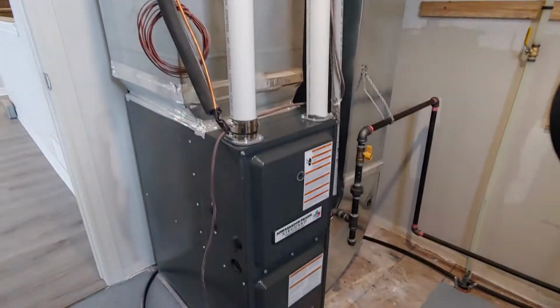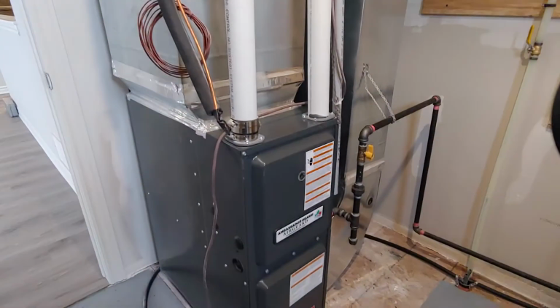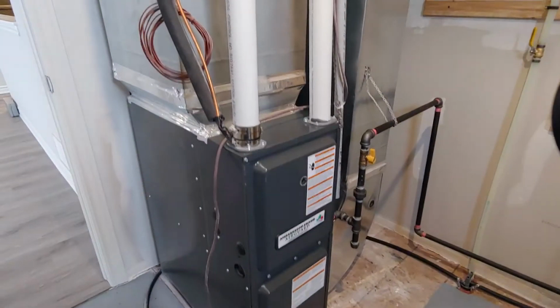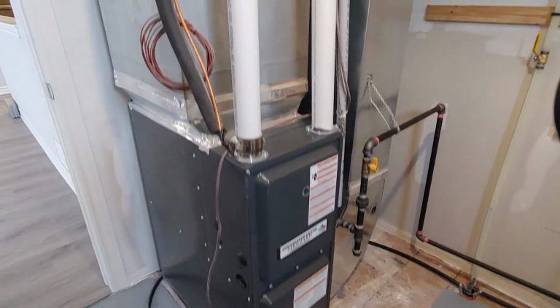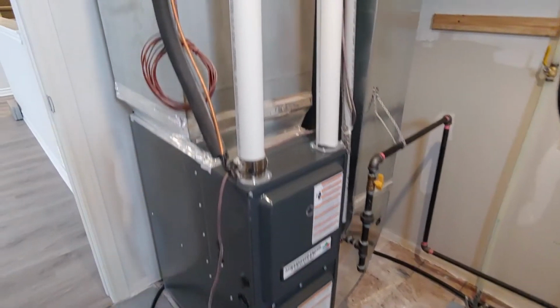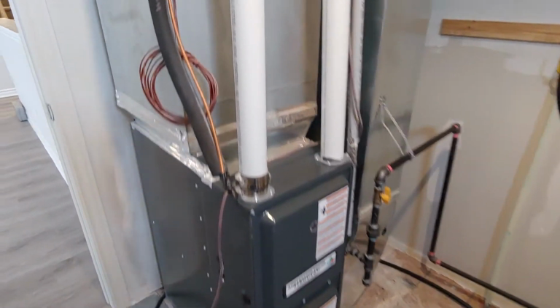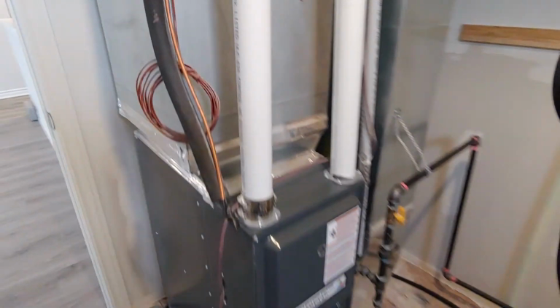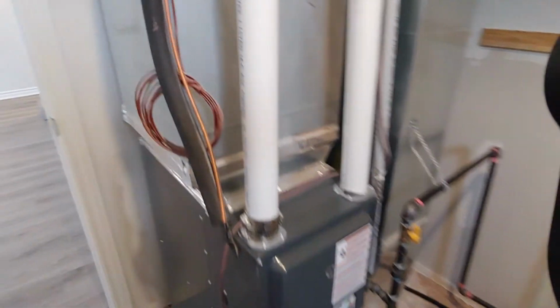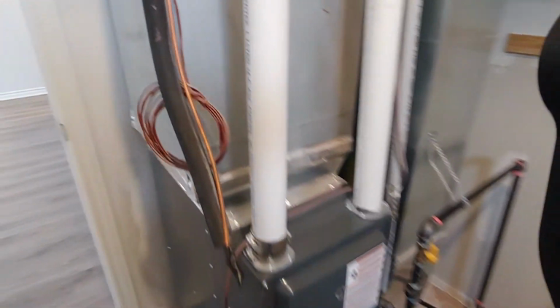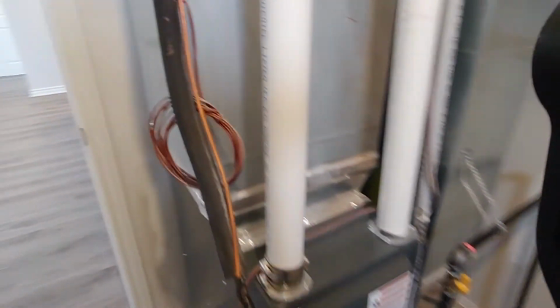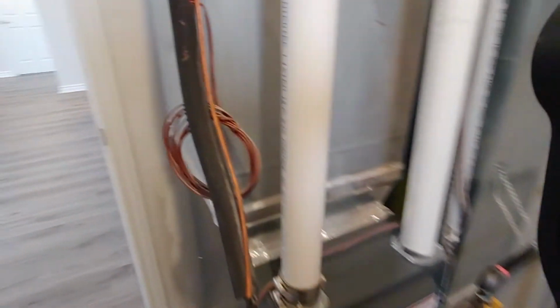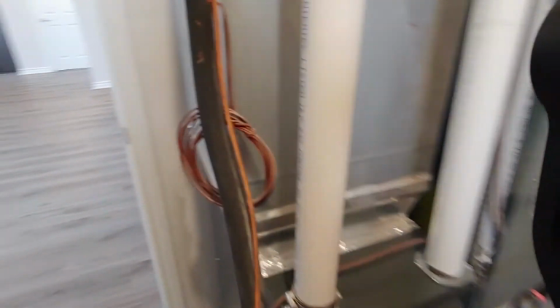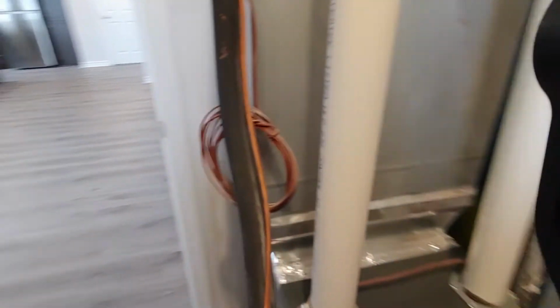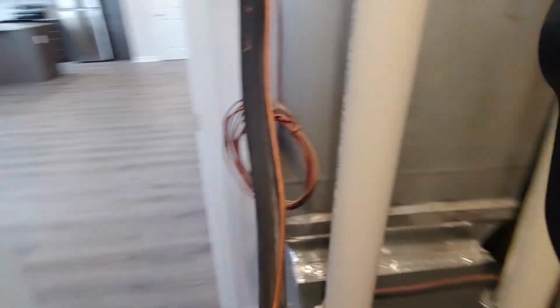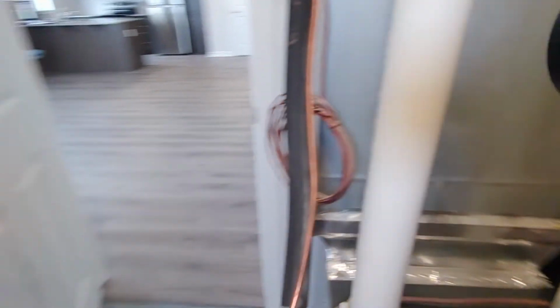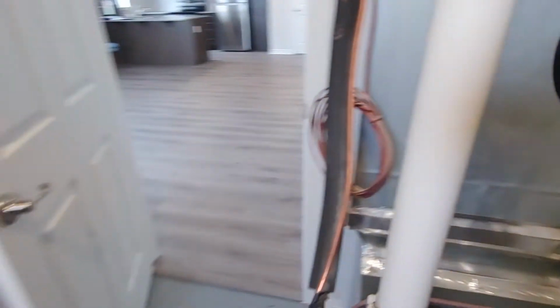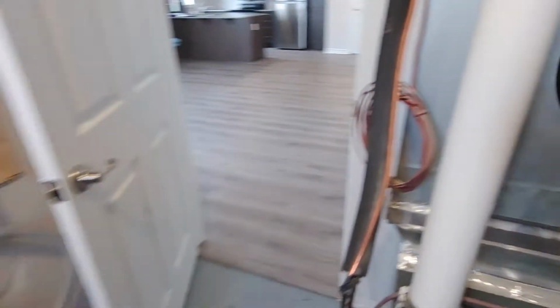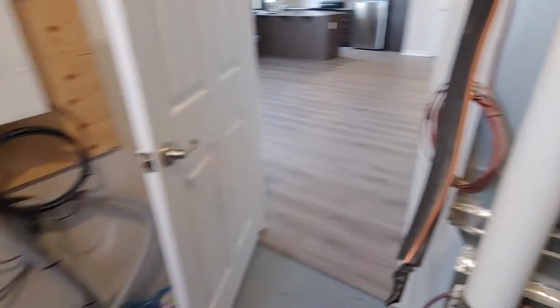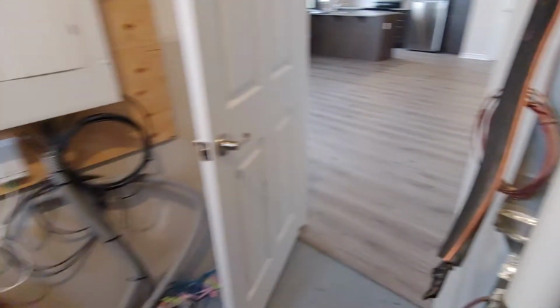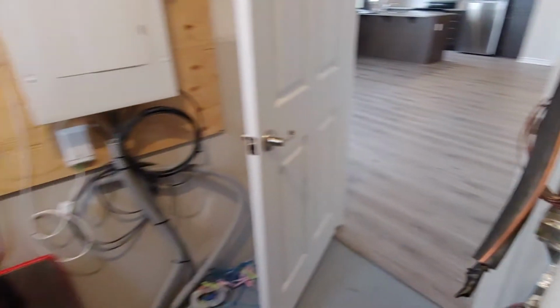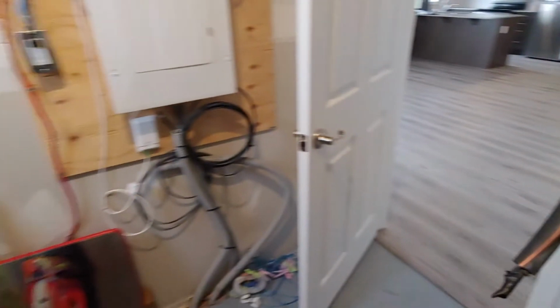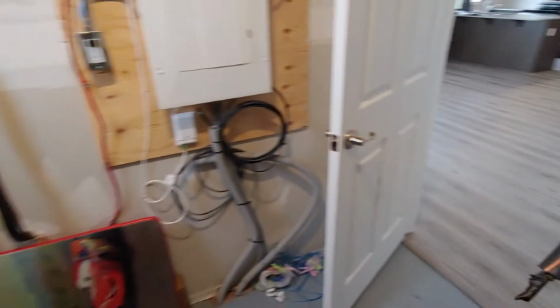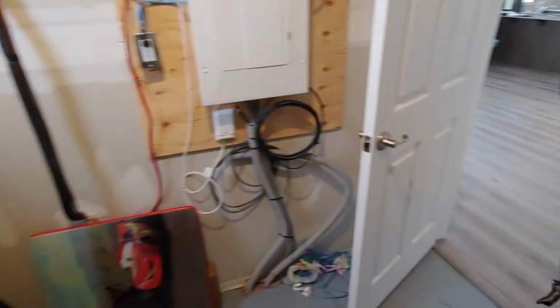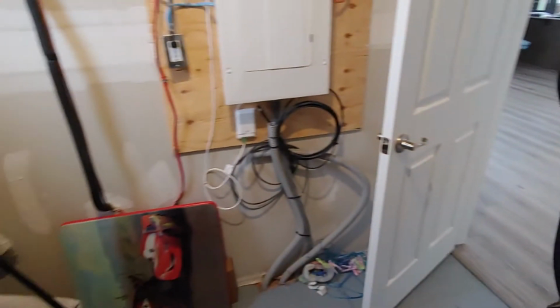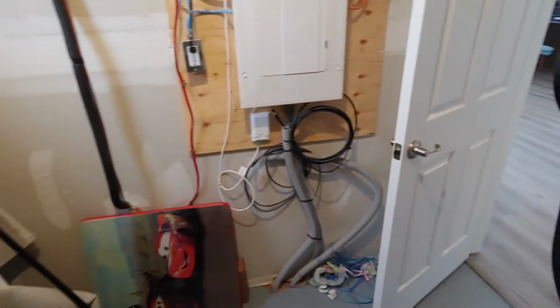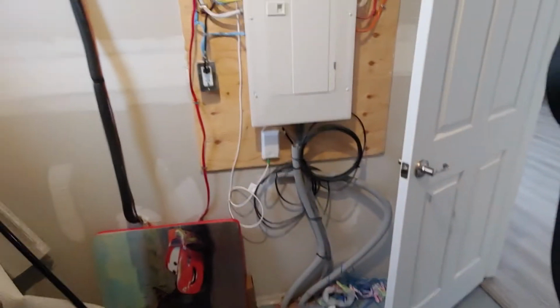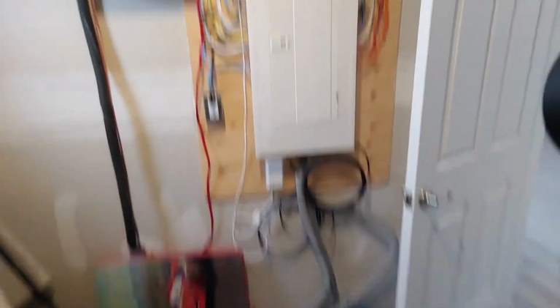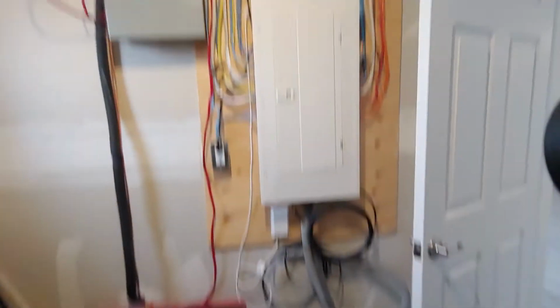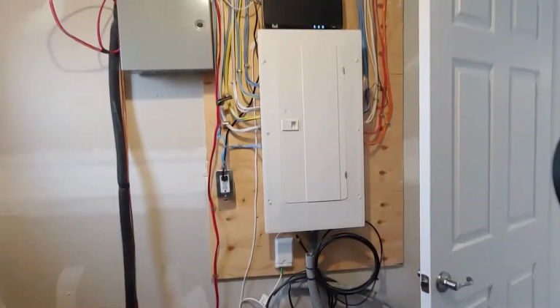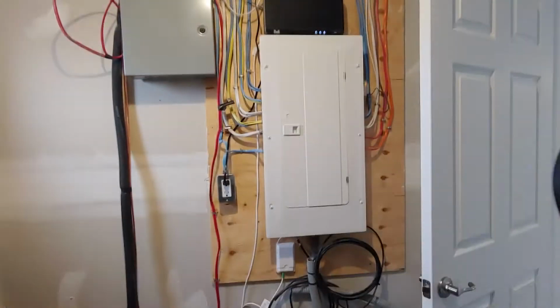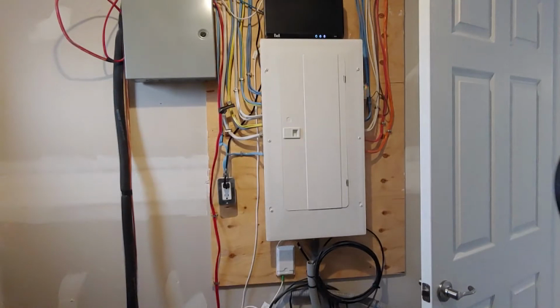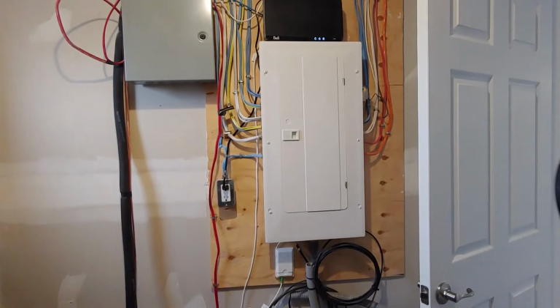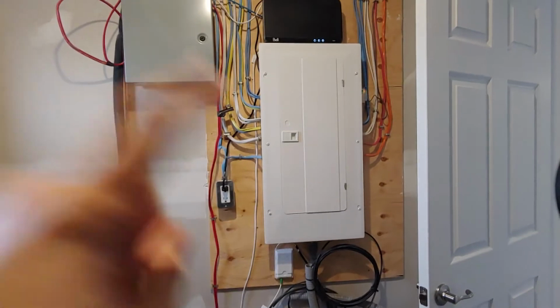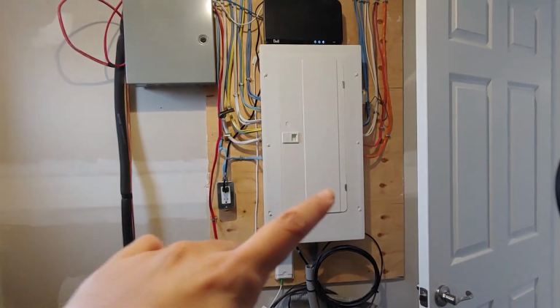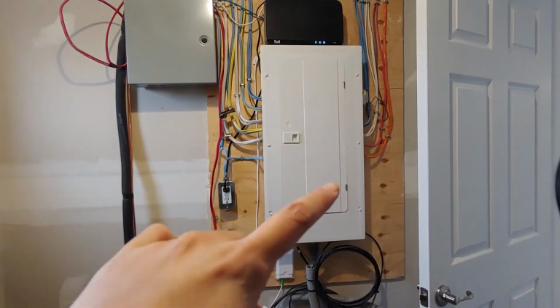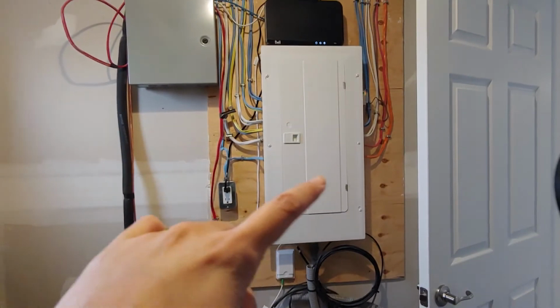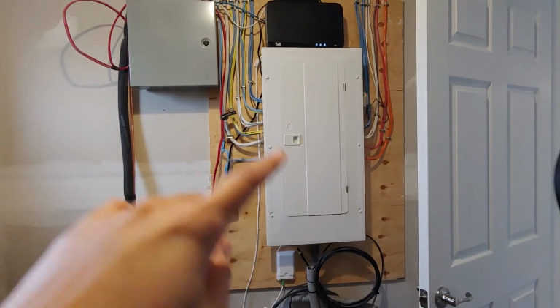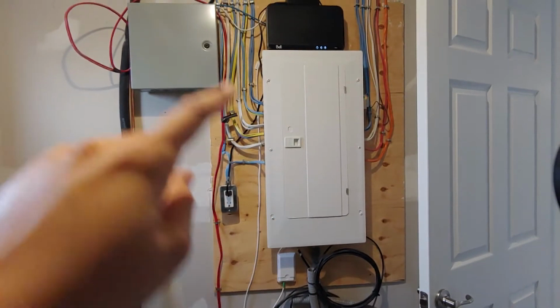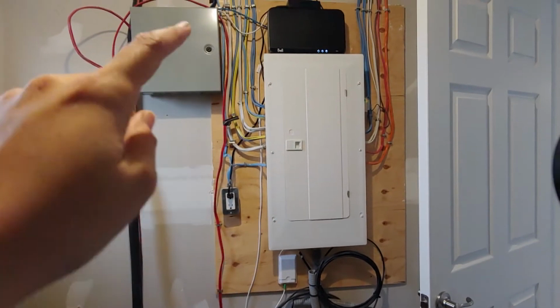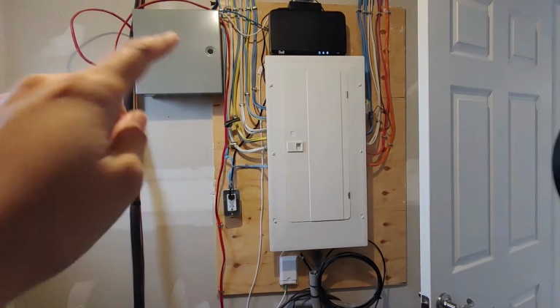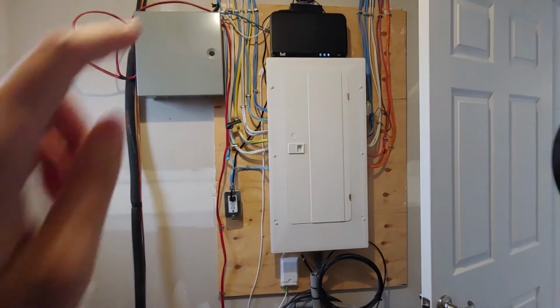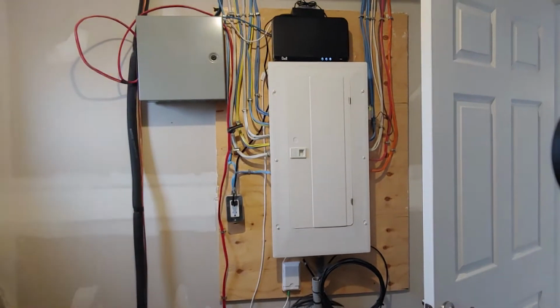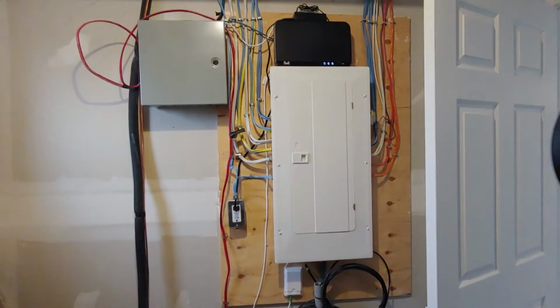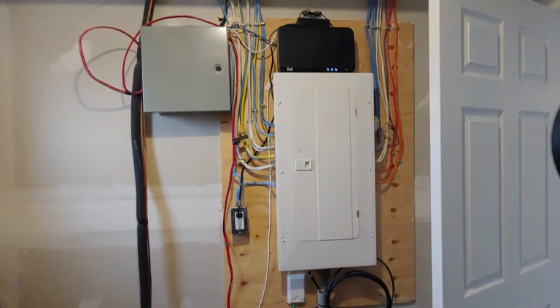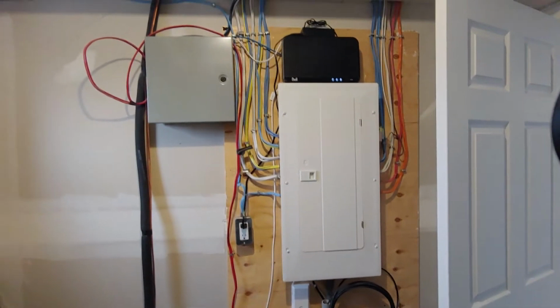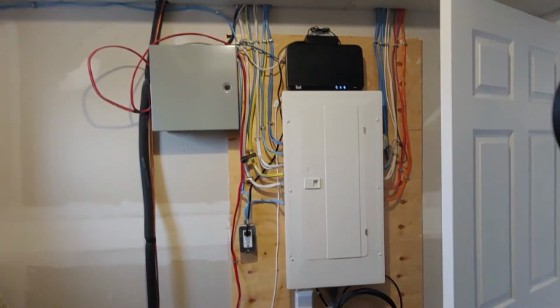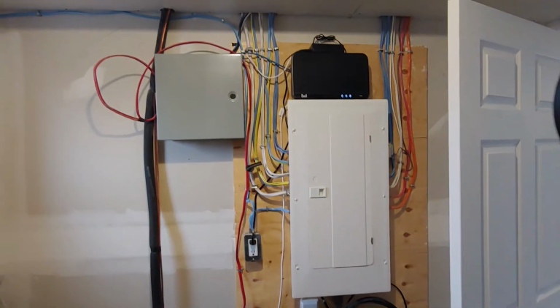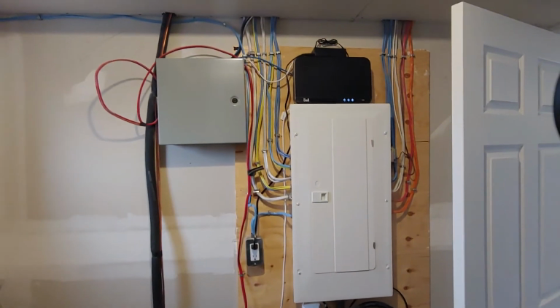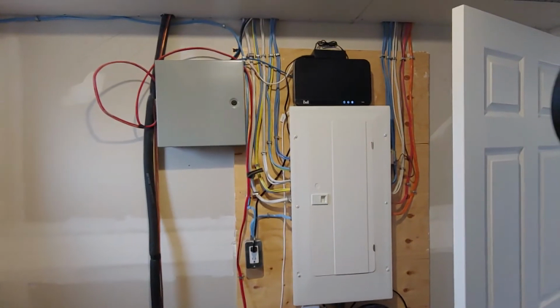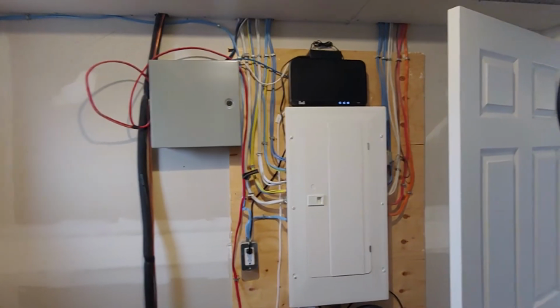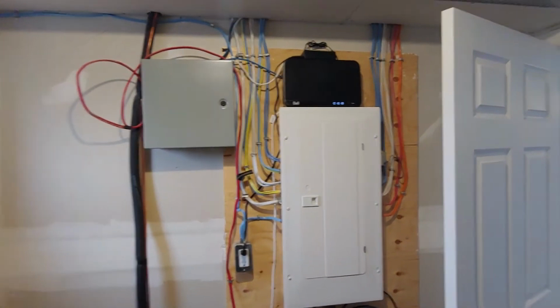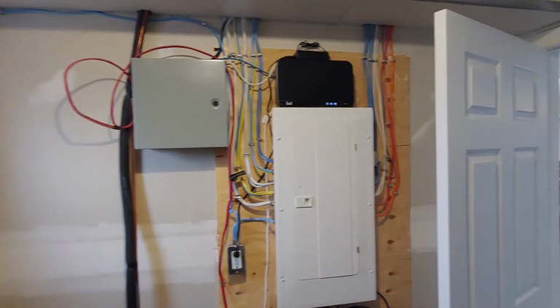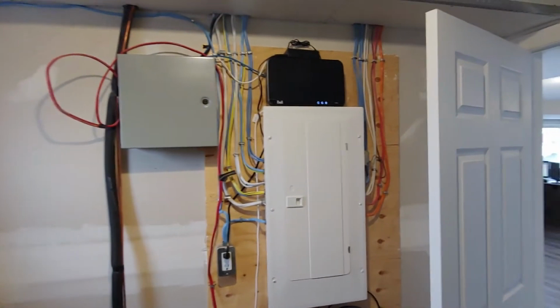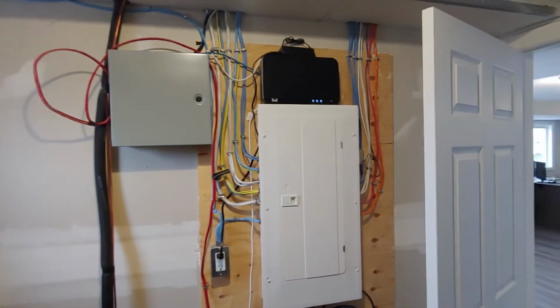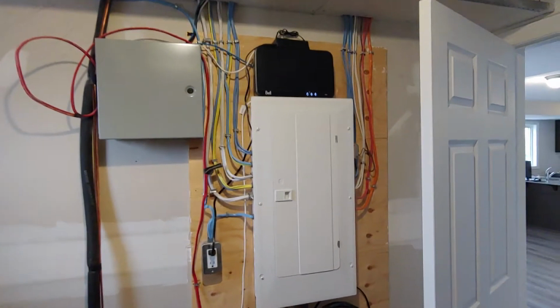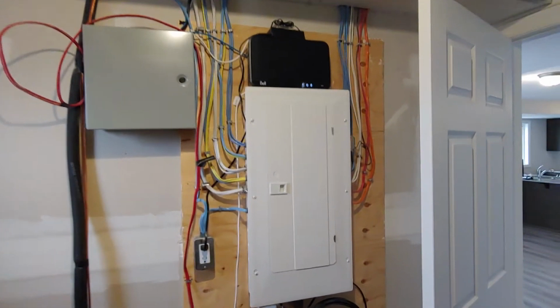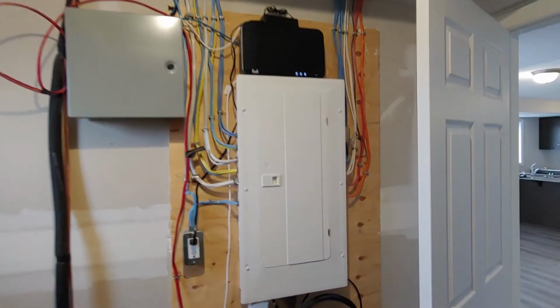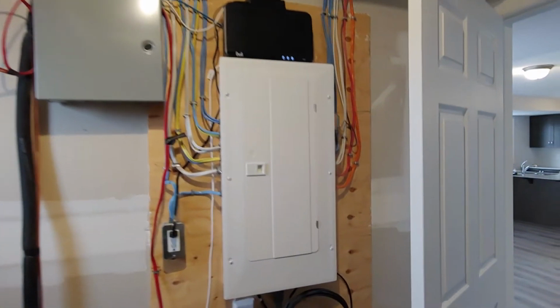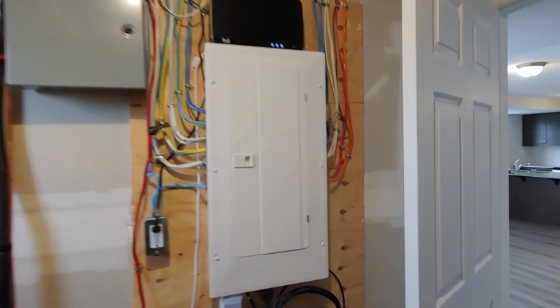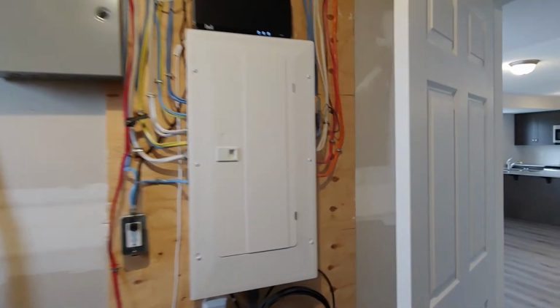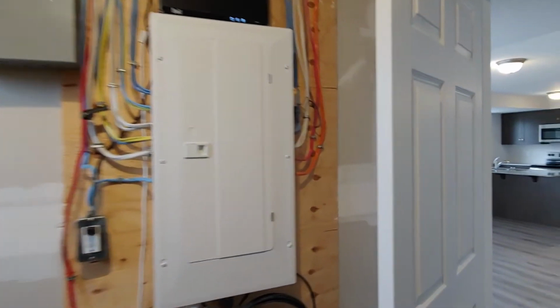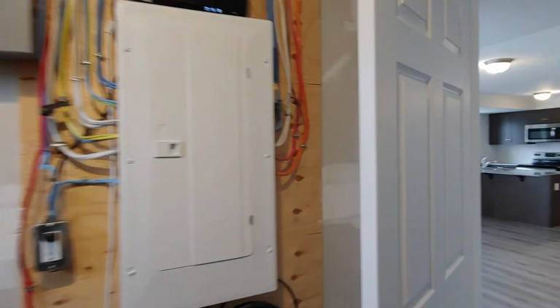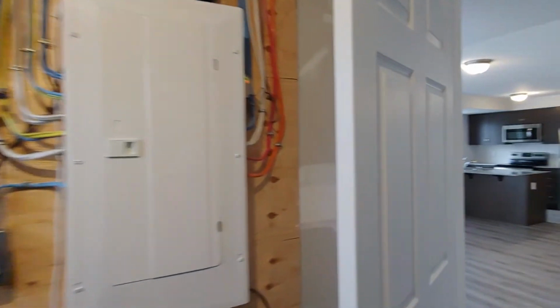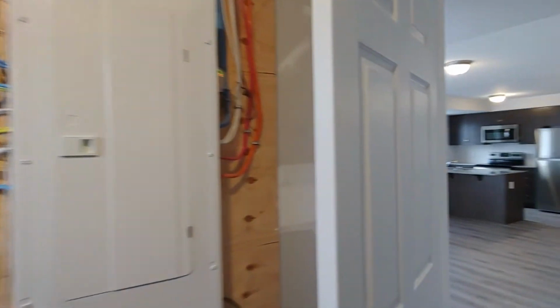Furnace is over here as well, along with the electrical panel and cable box. Everything is located in this utility room.